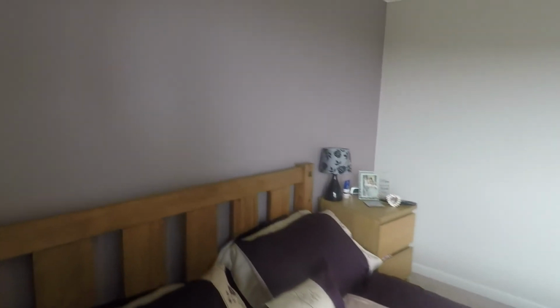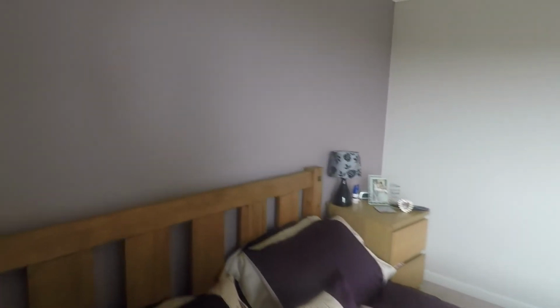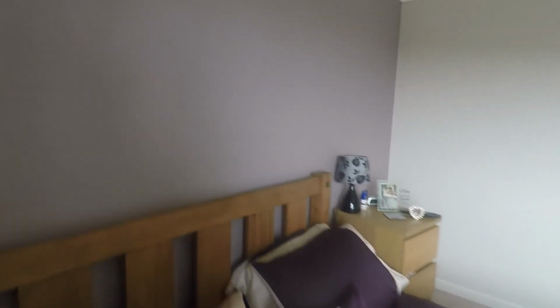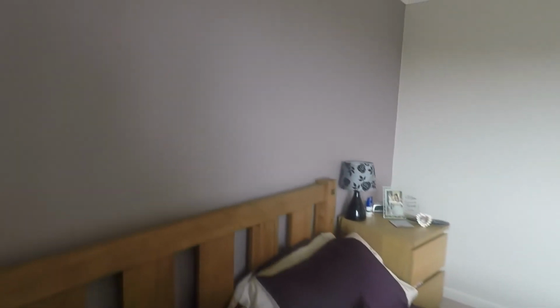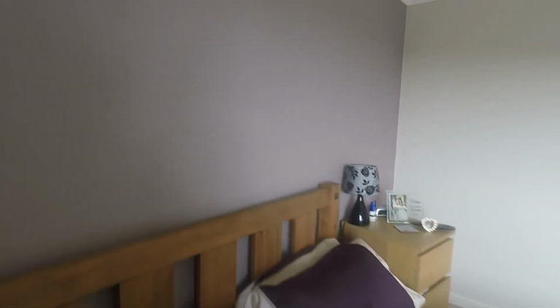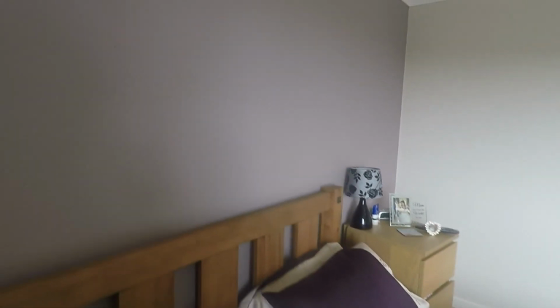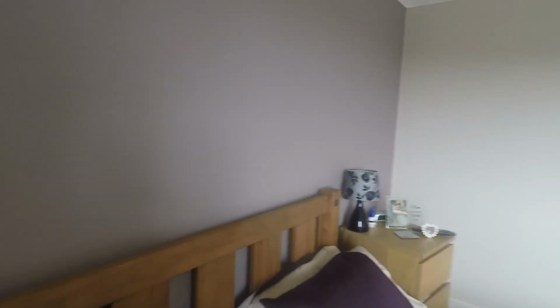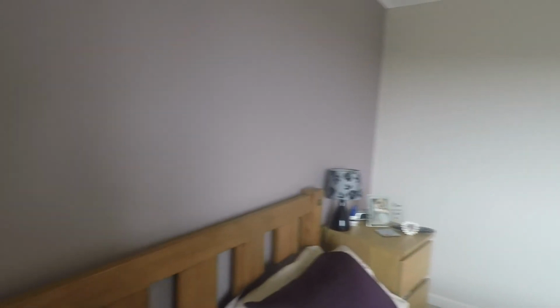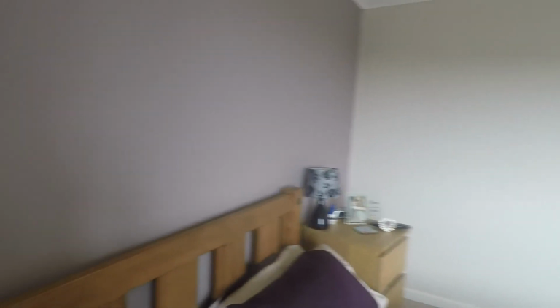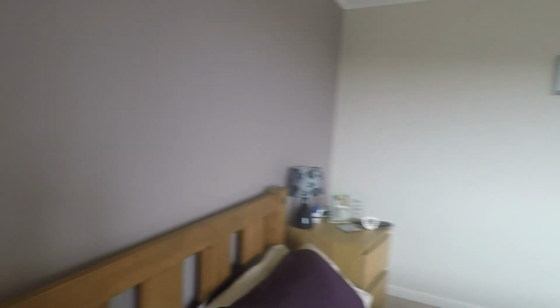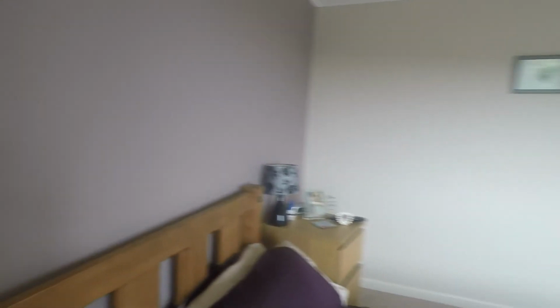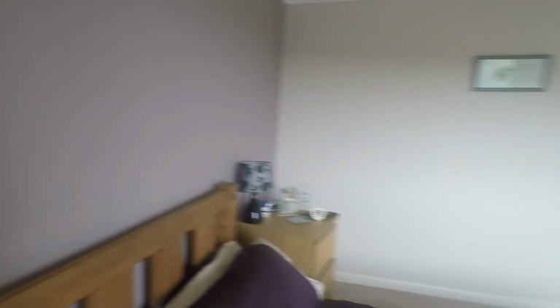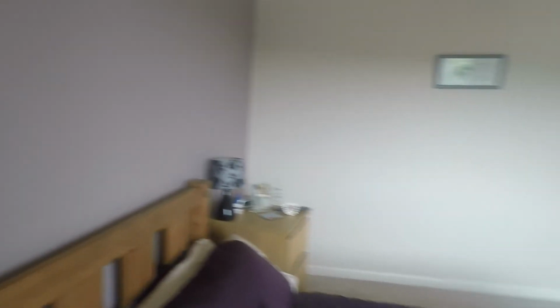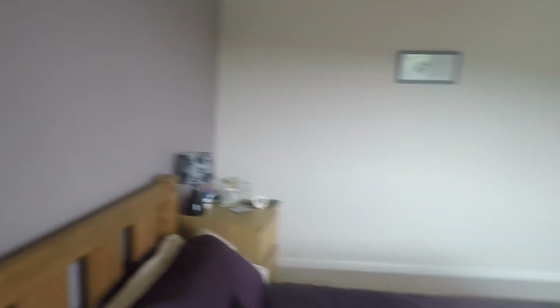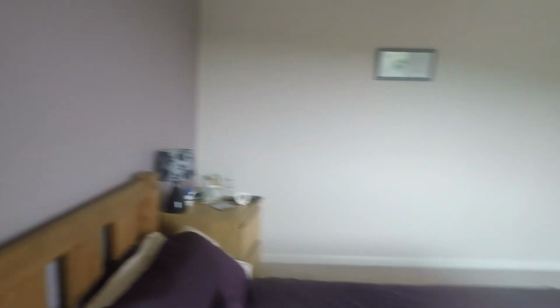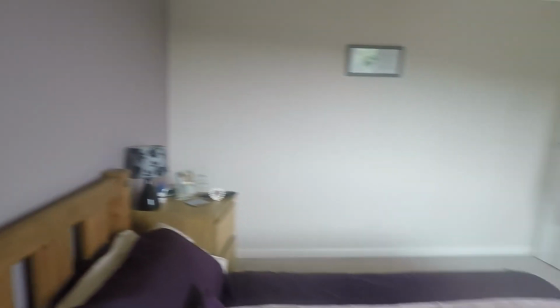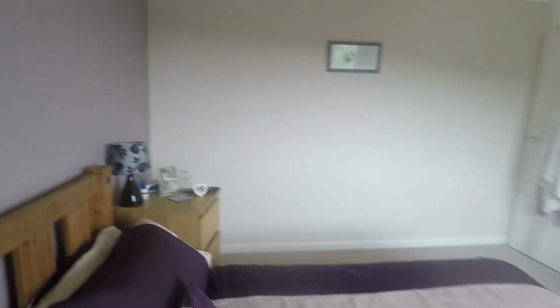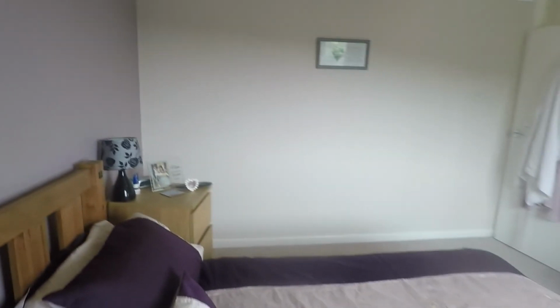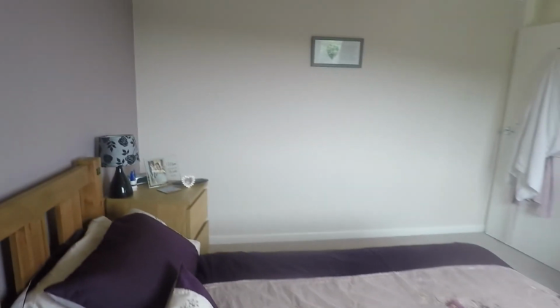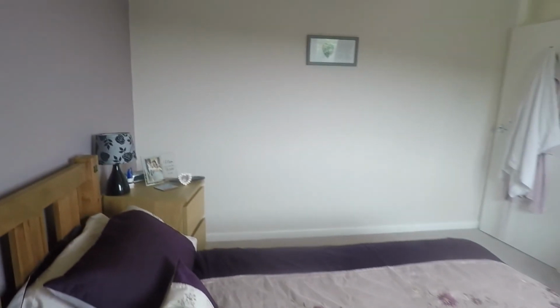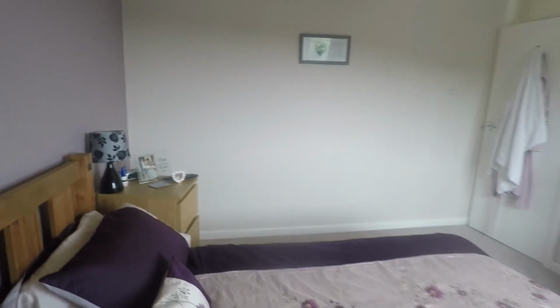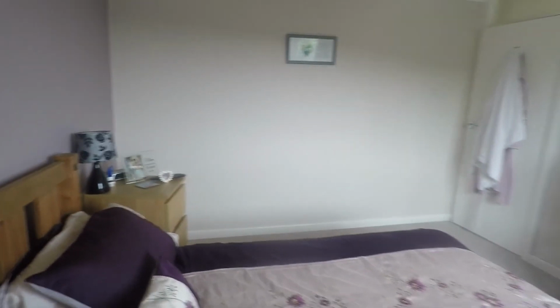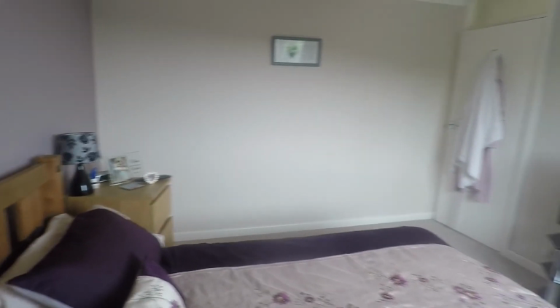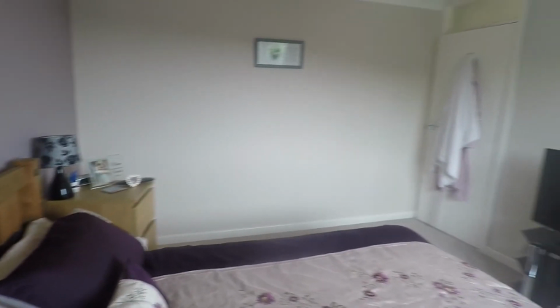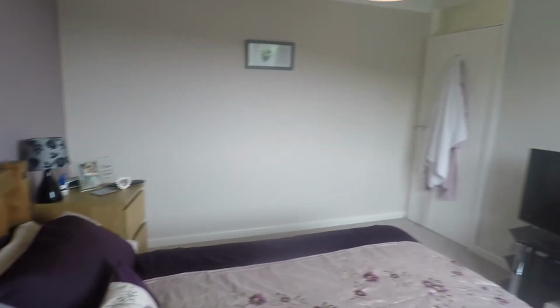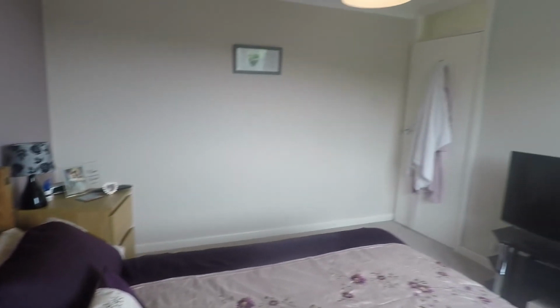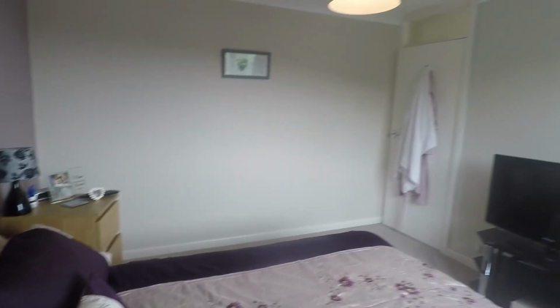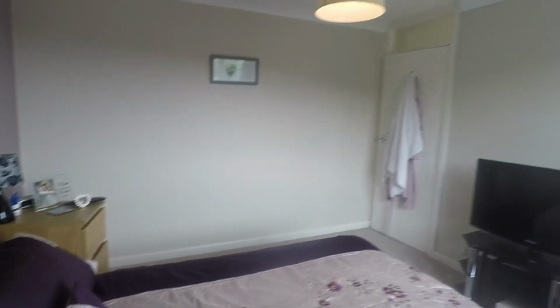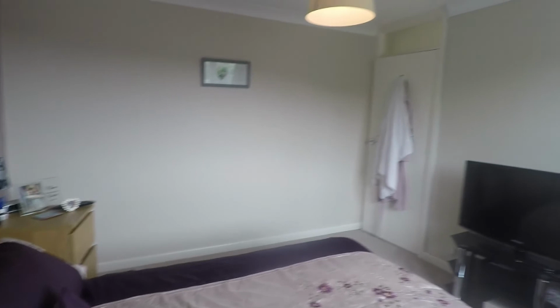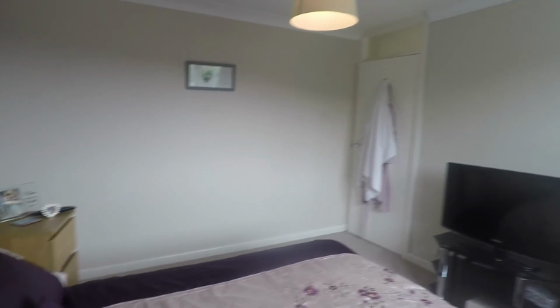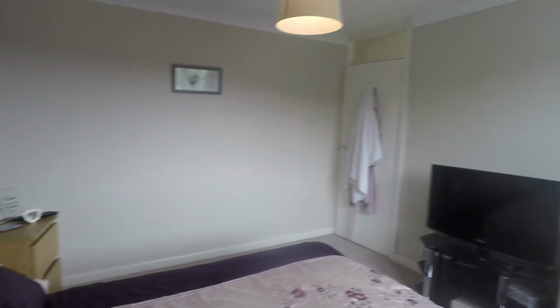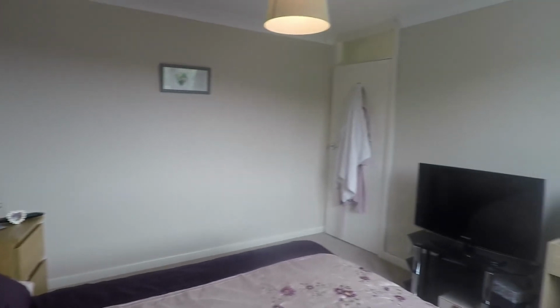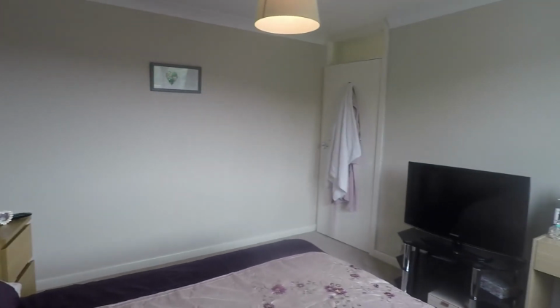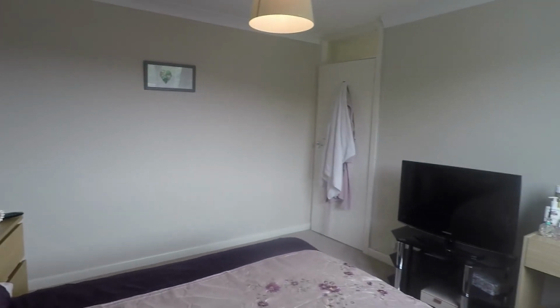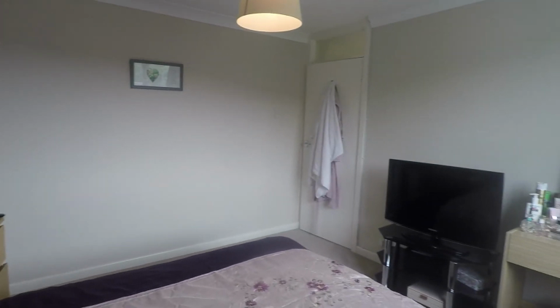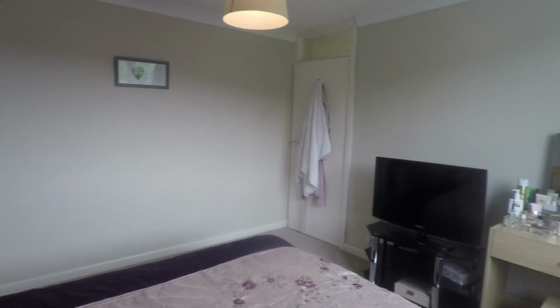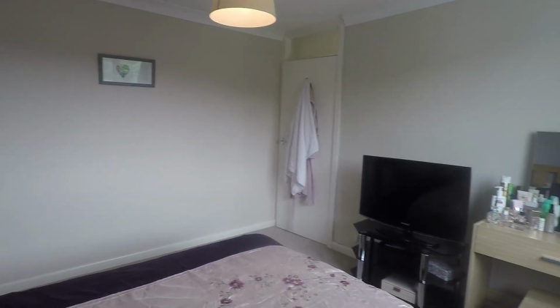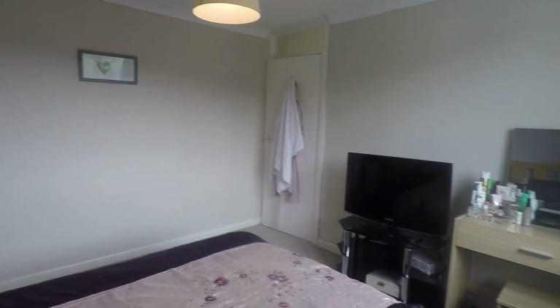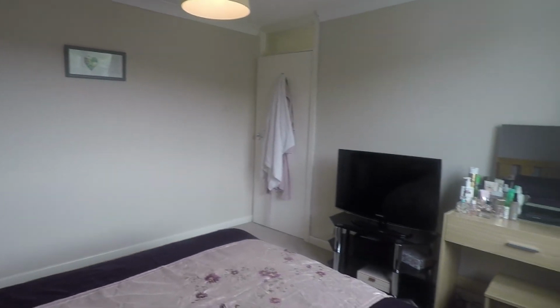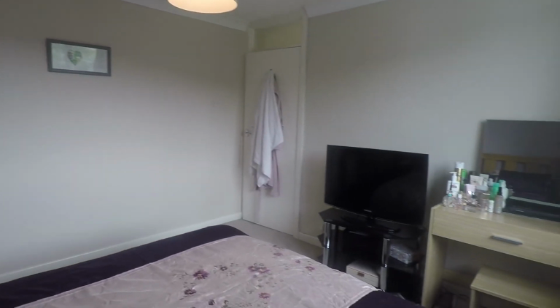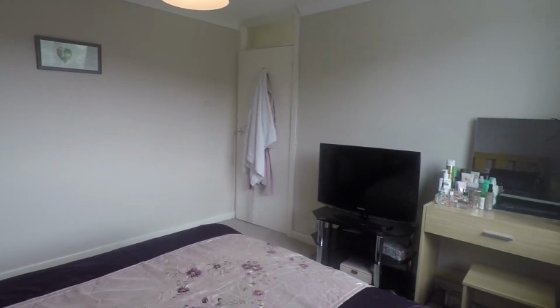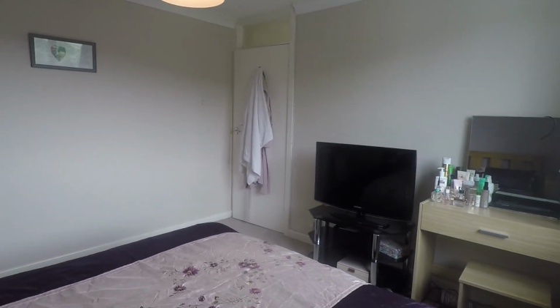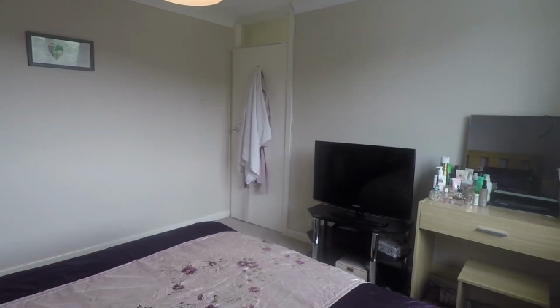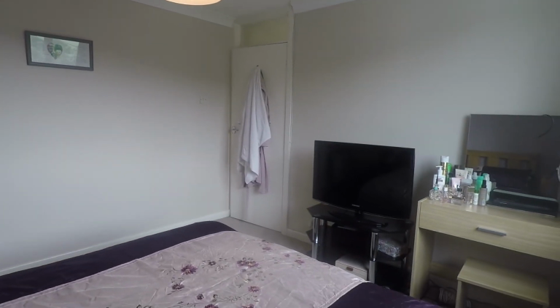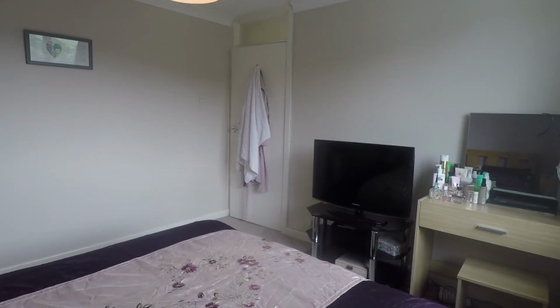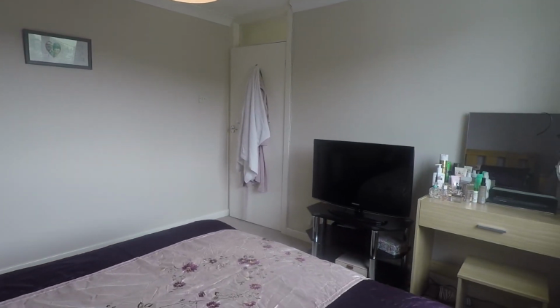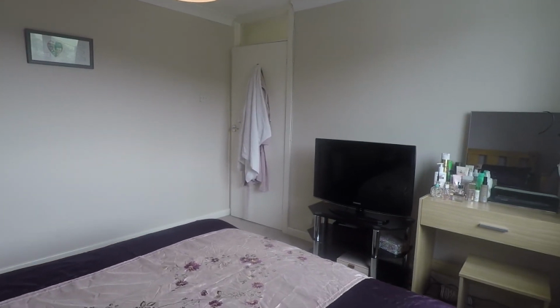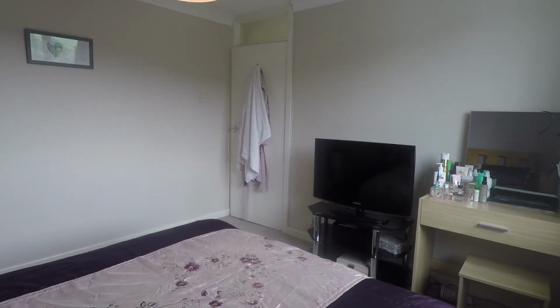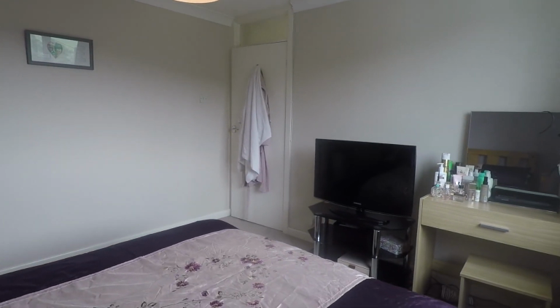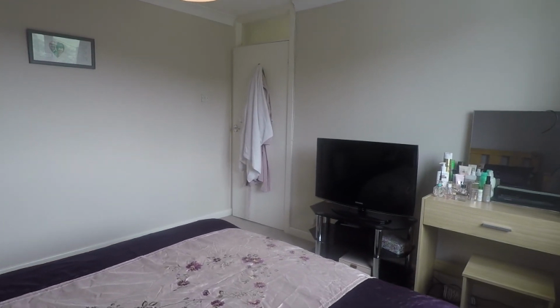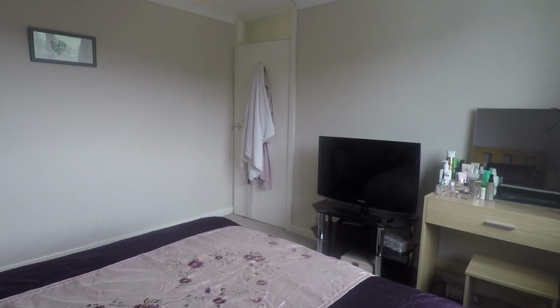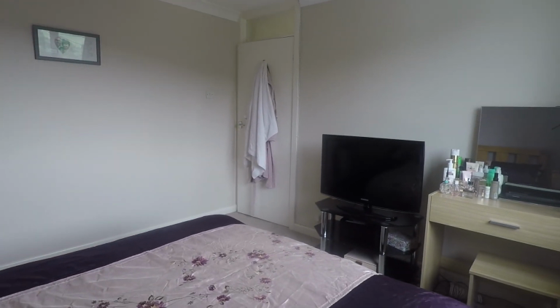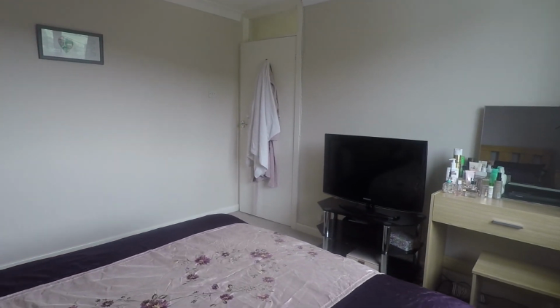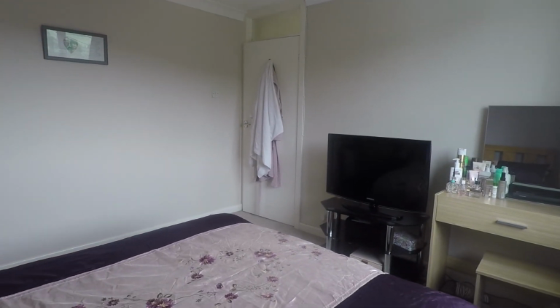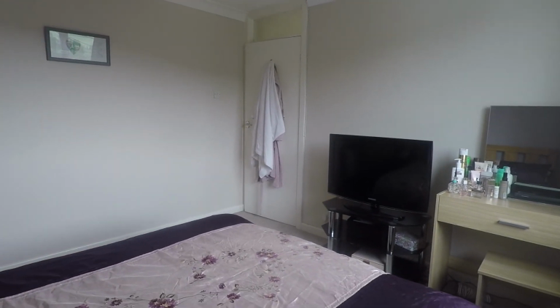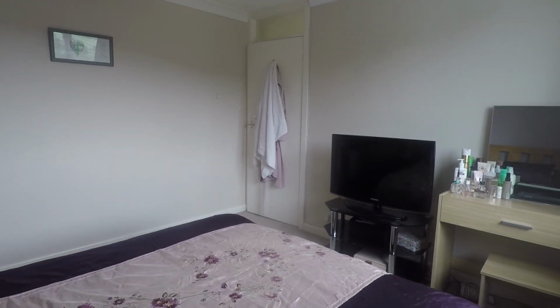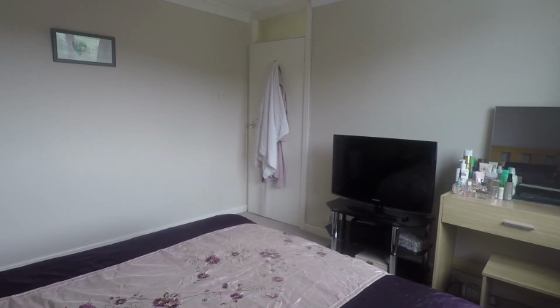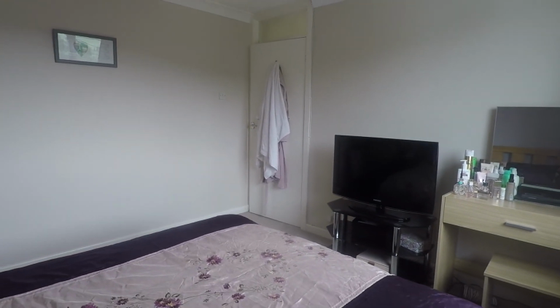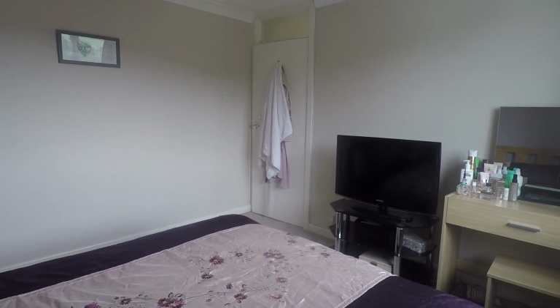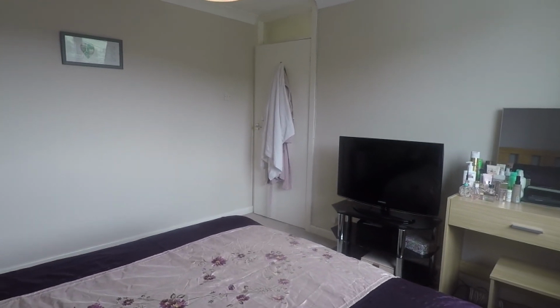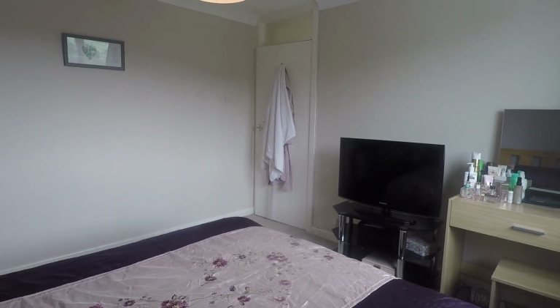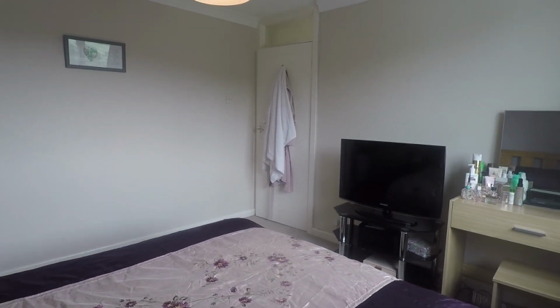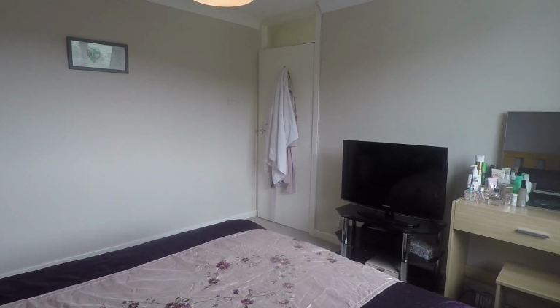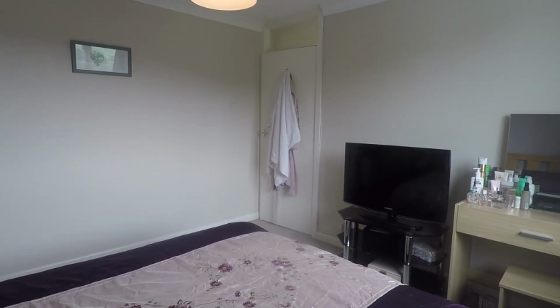If you are interested in this property, please contact our Pink Moon team today to arrange a viewing. Thank you for watching.